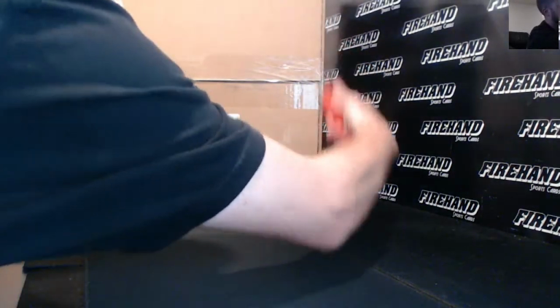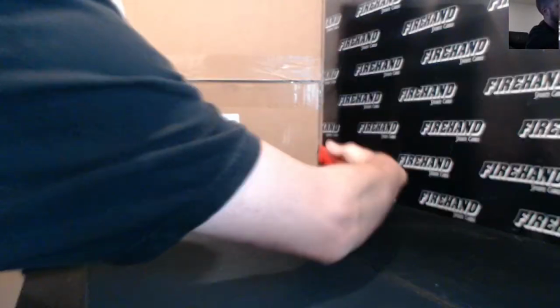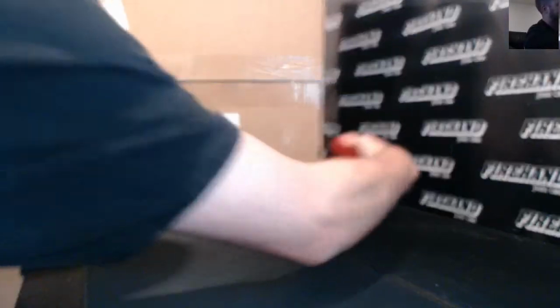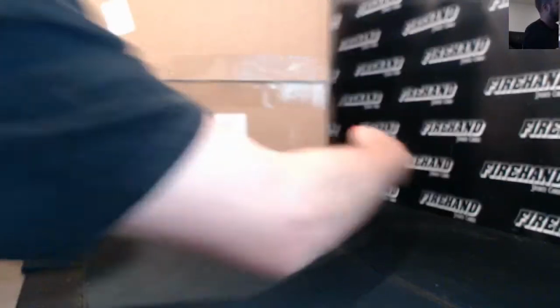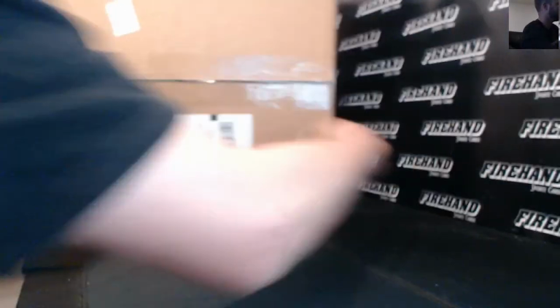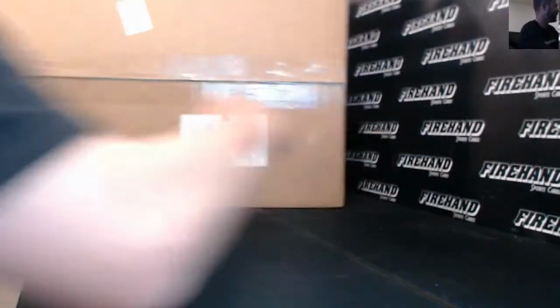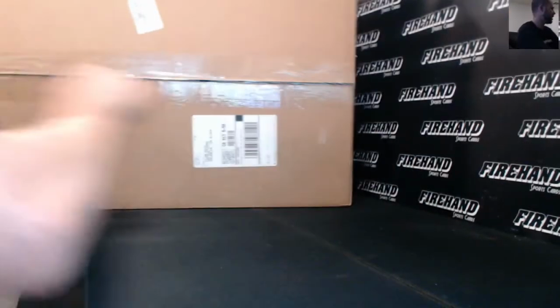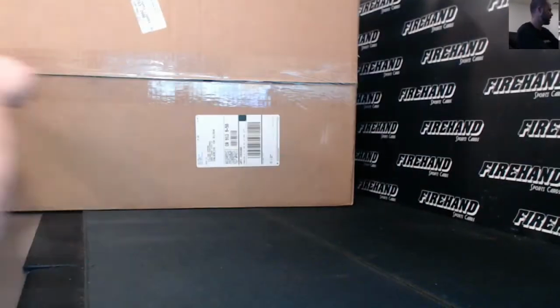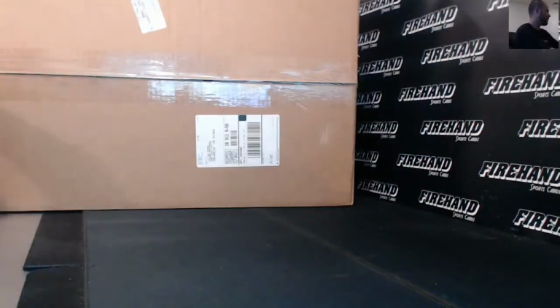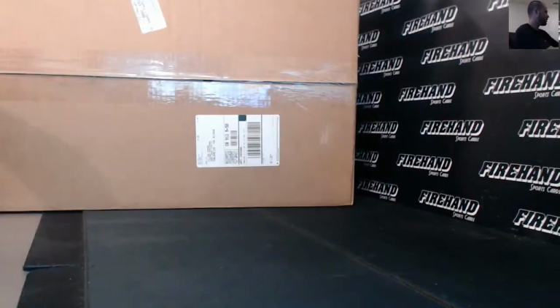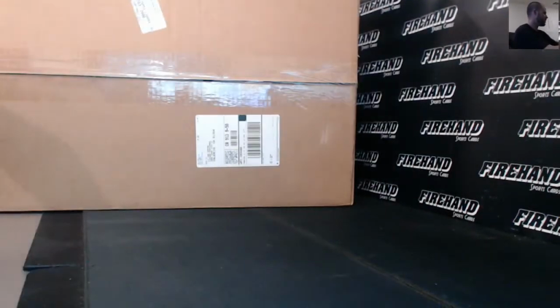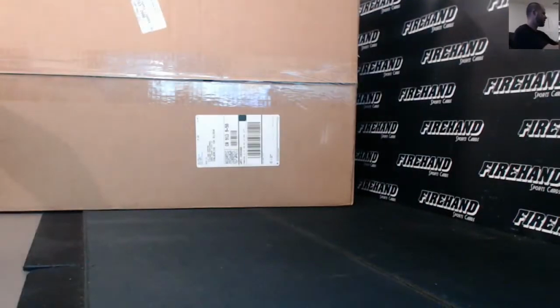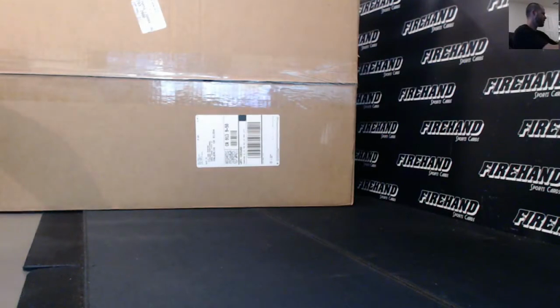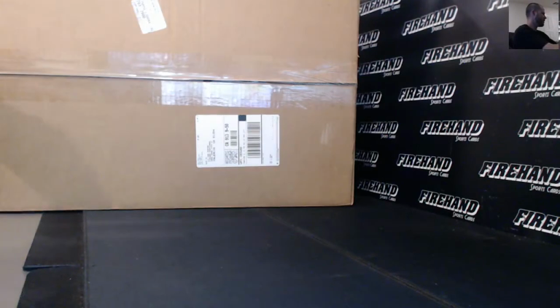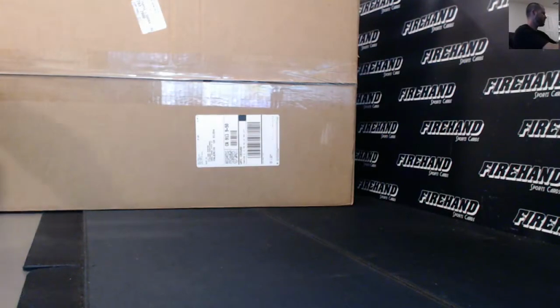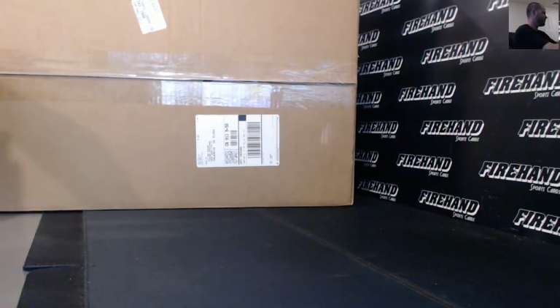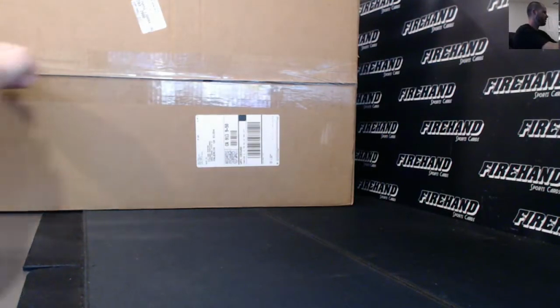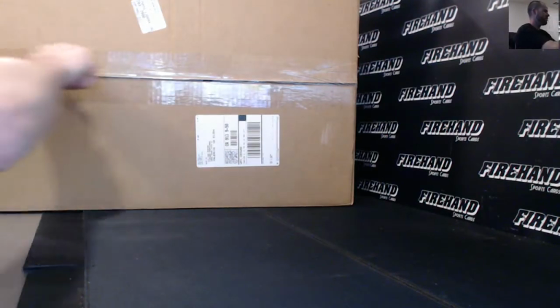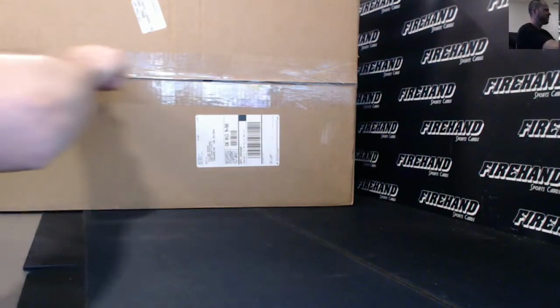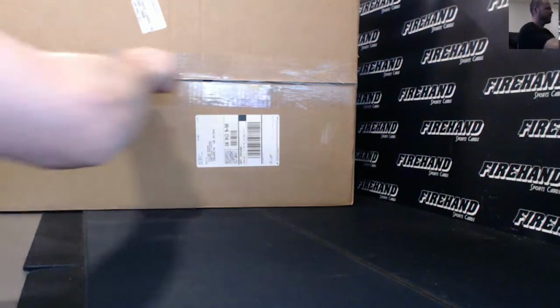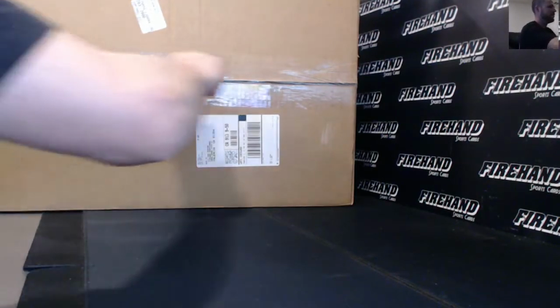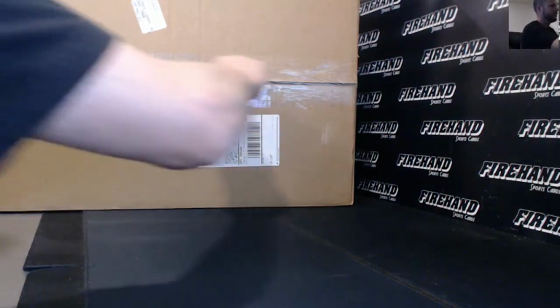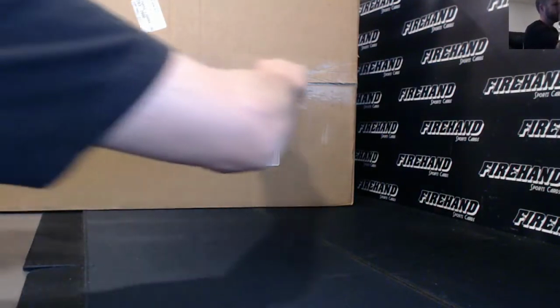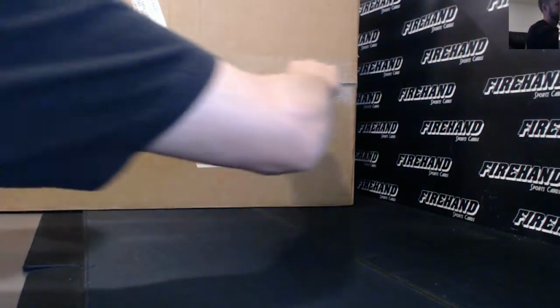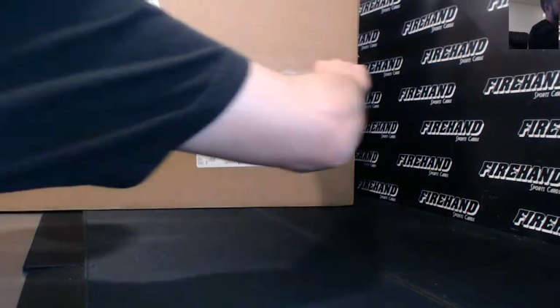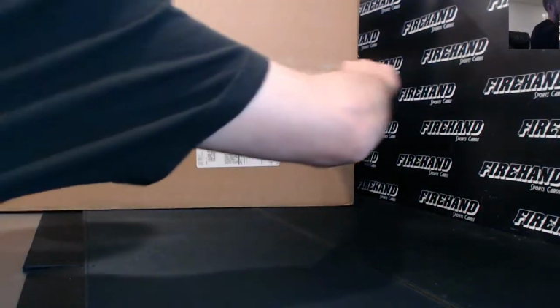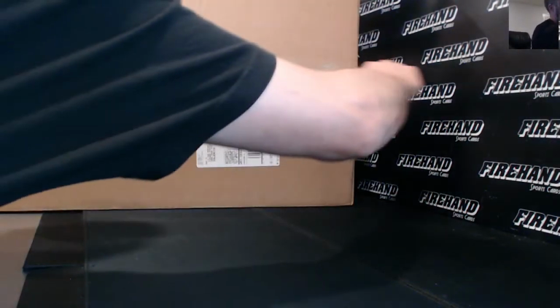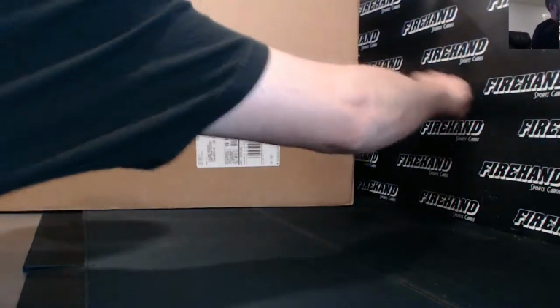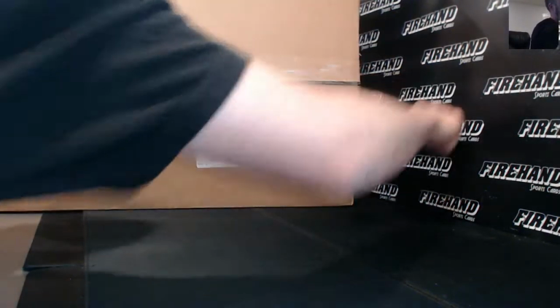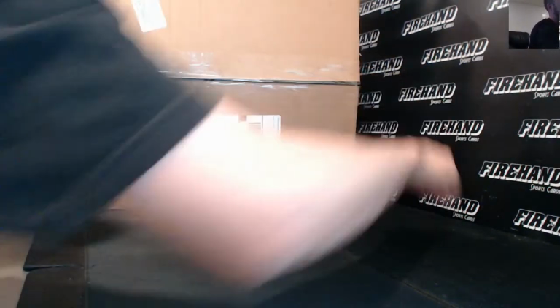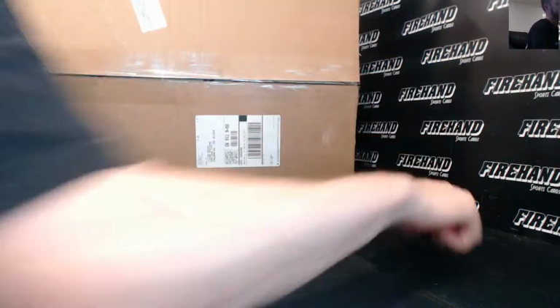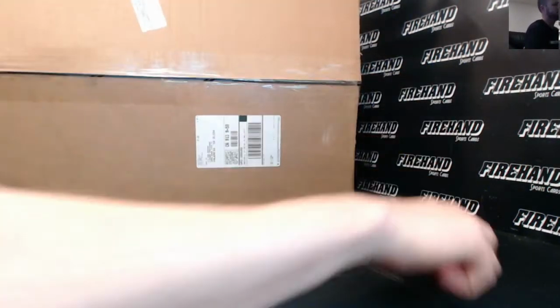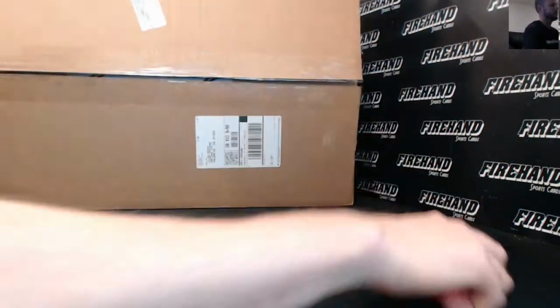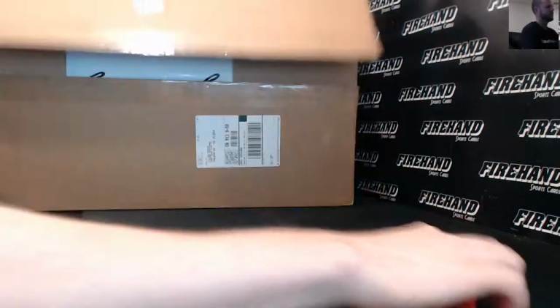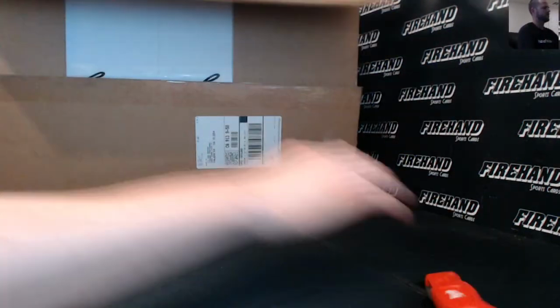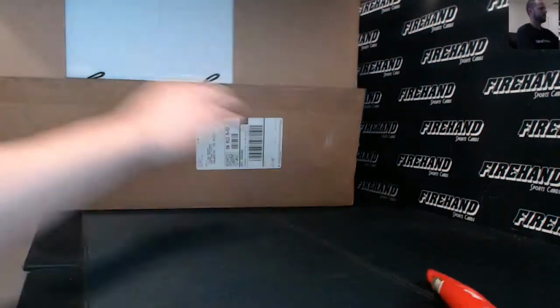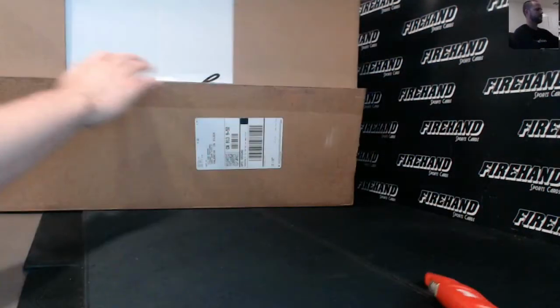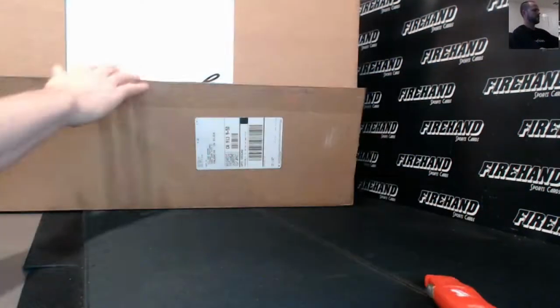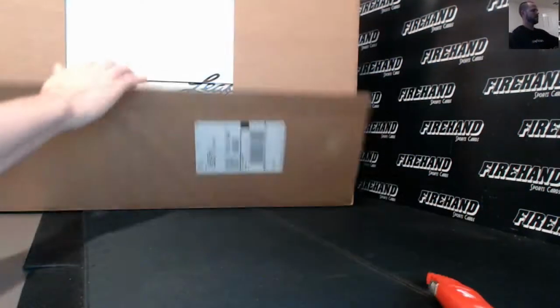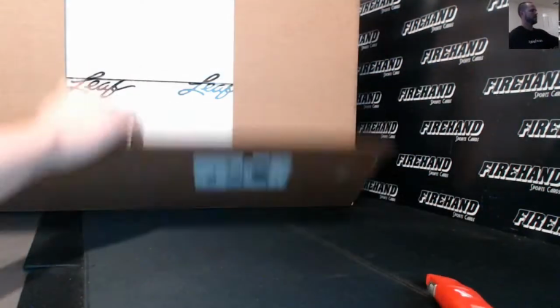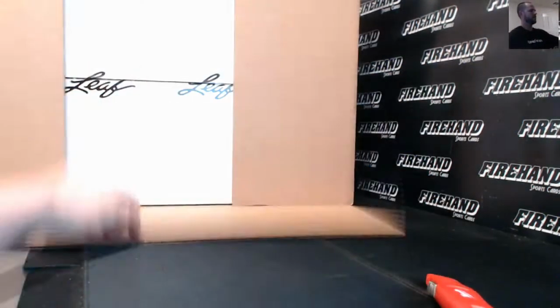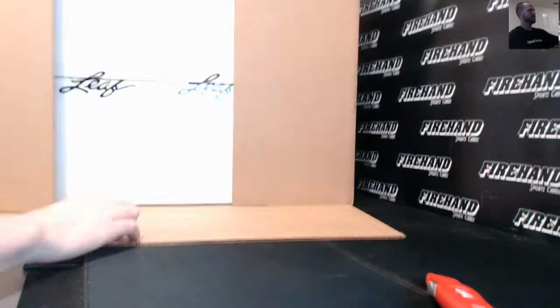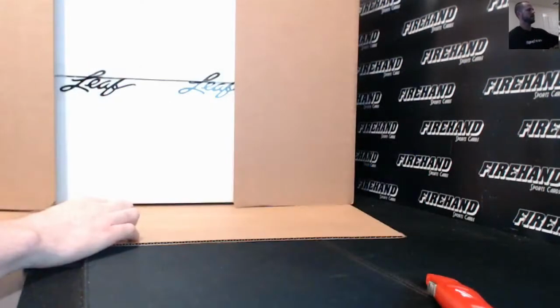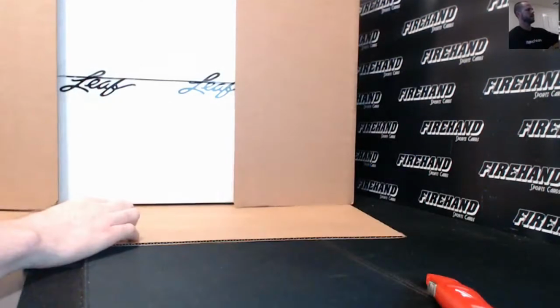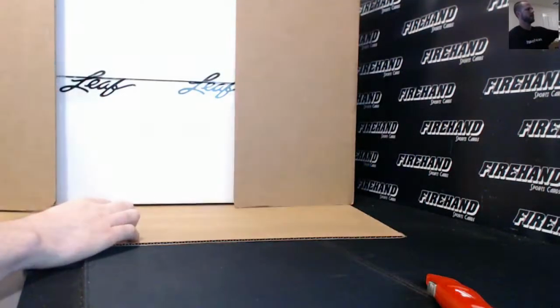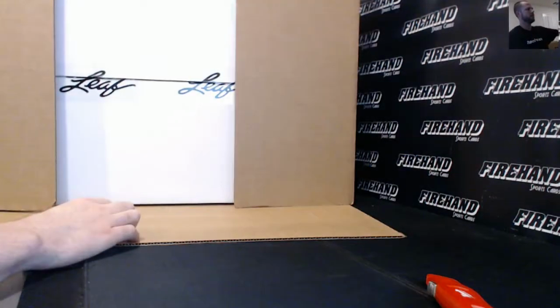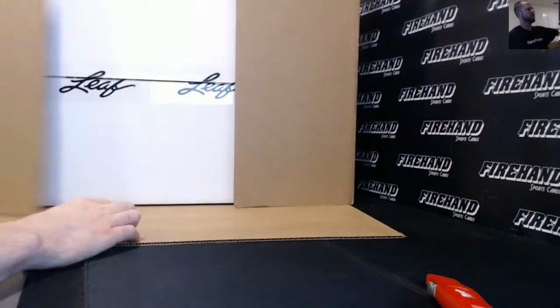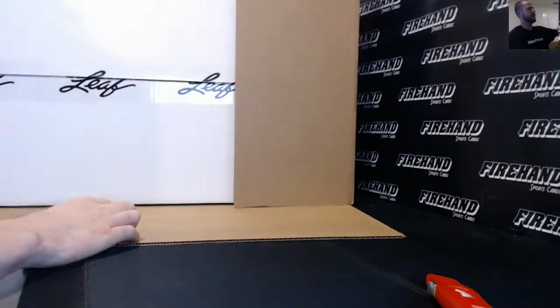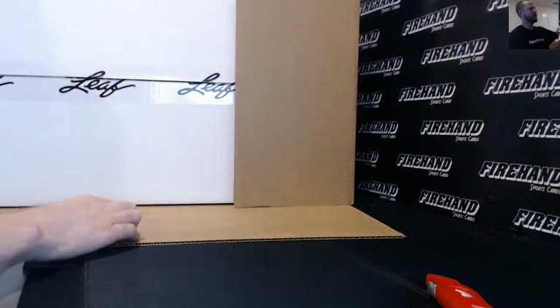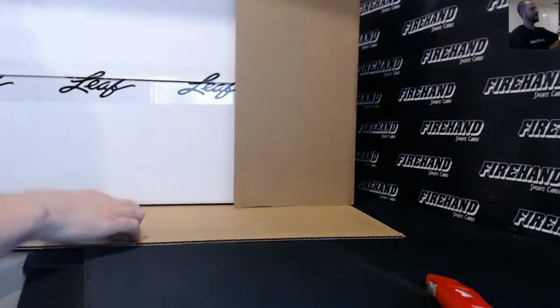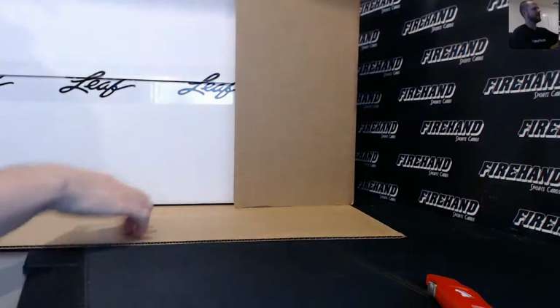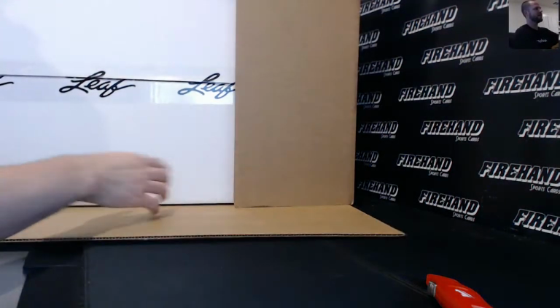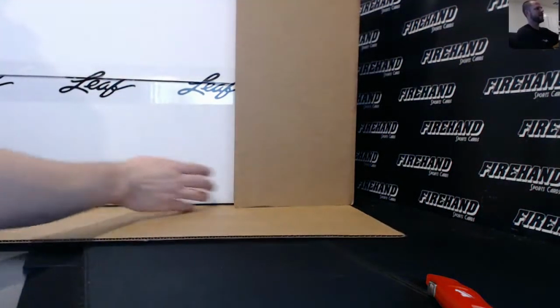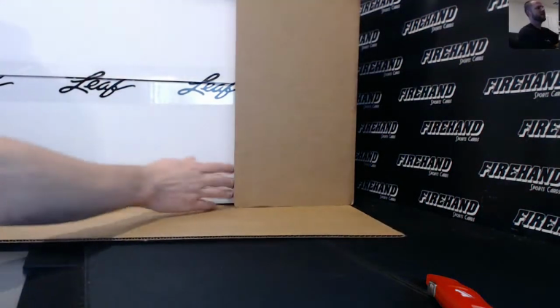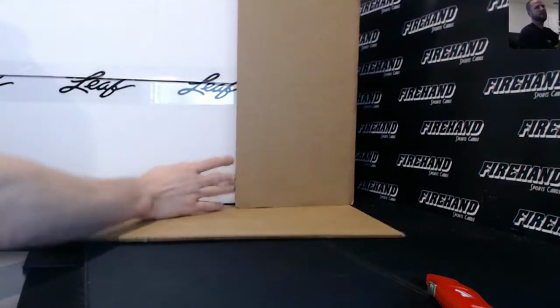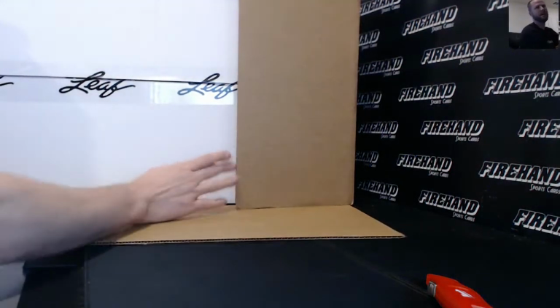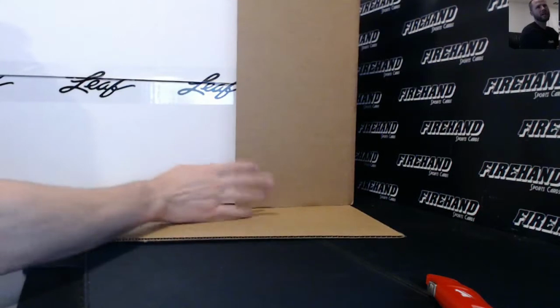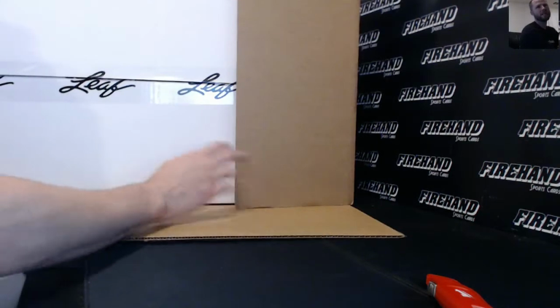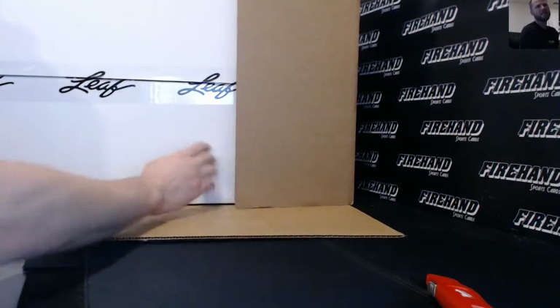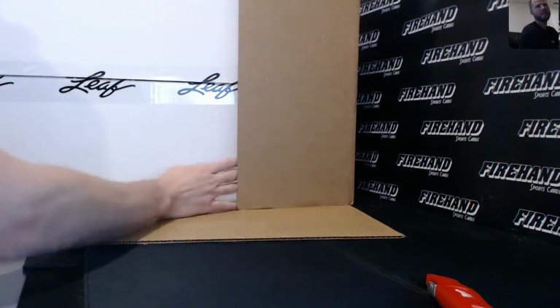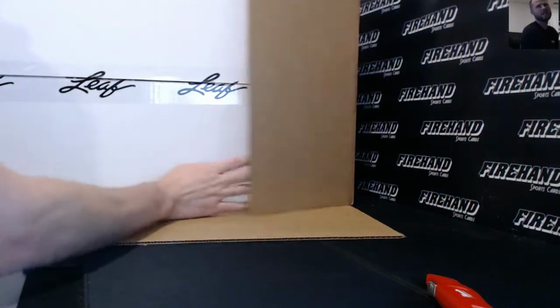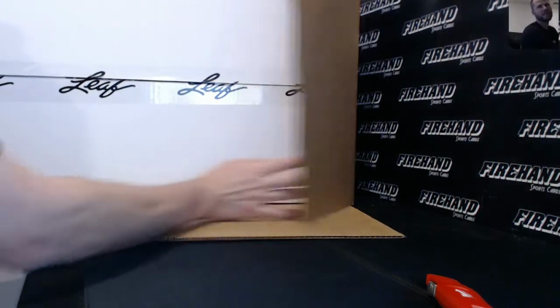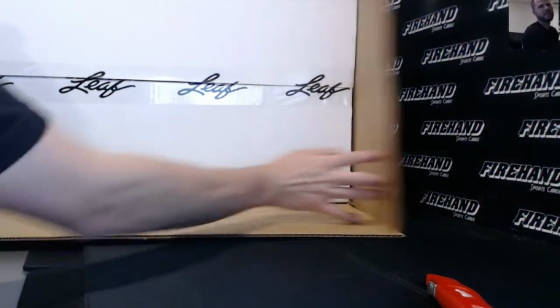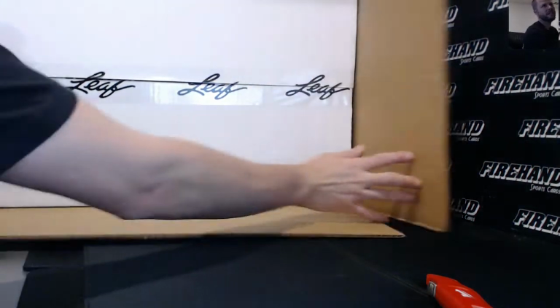10 items inside. A box inside of a box — classic Leaf.